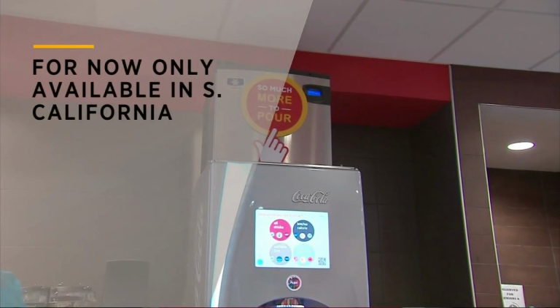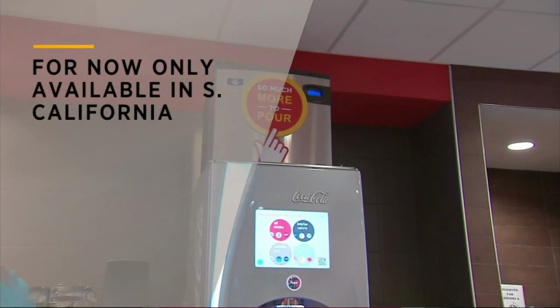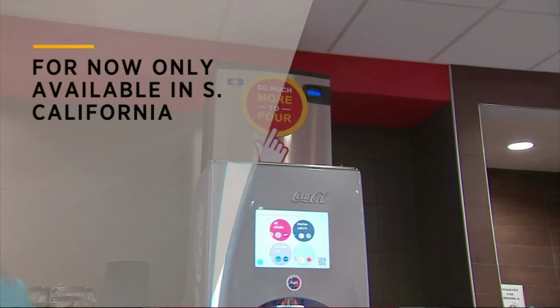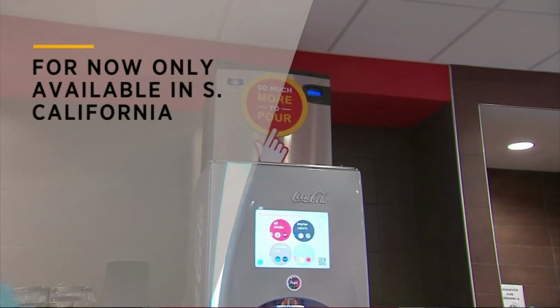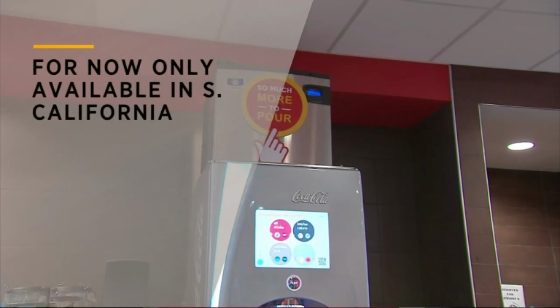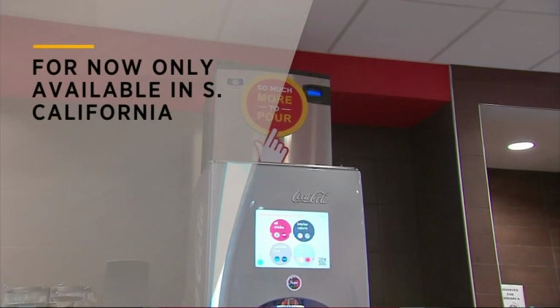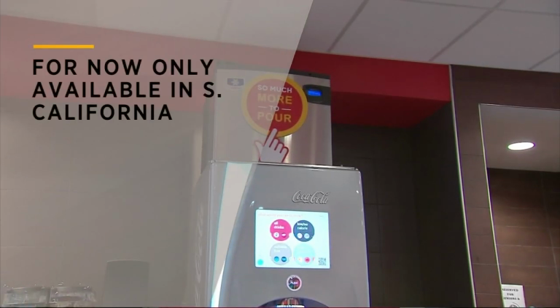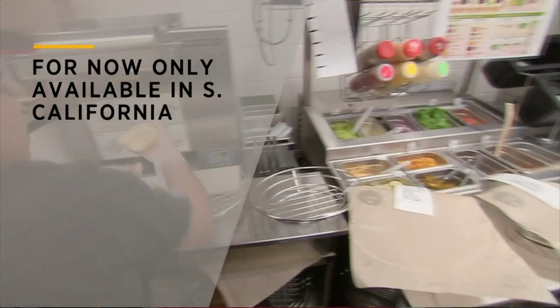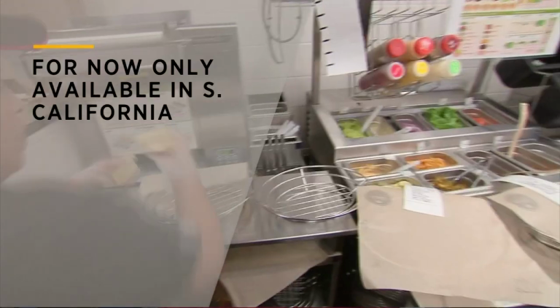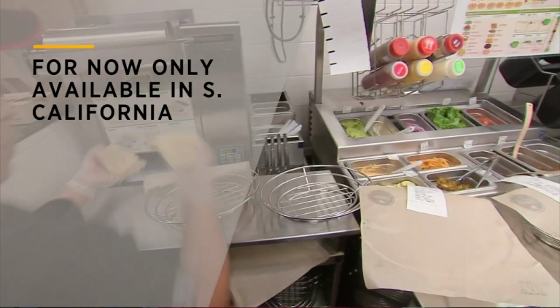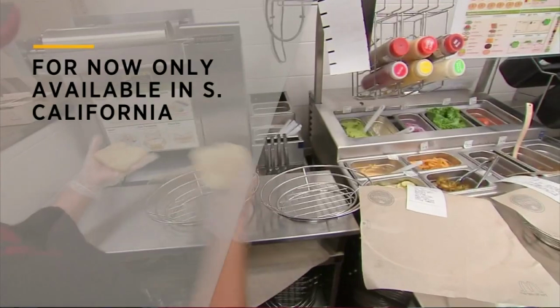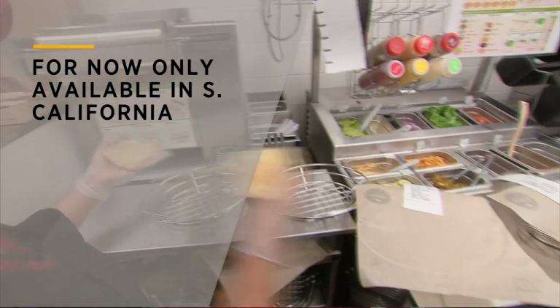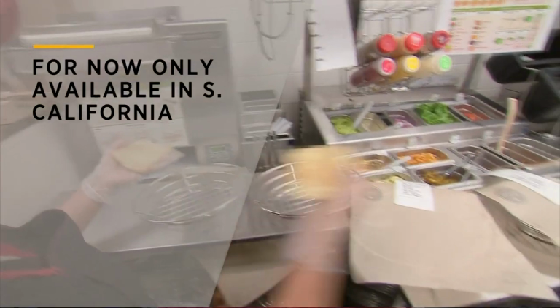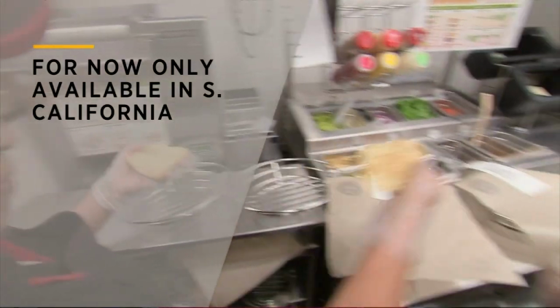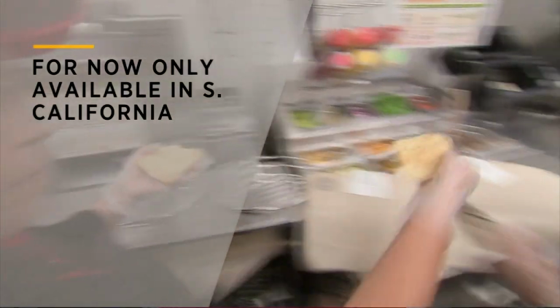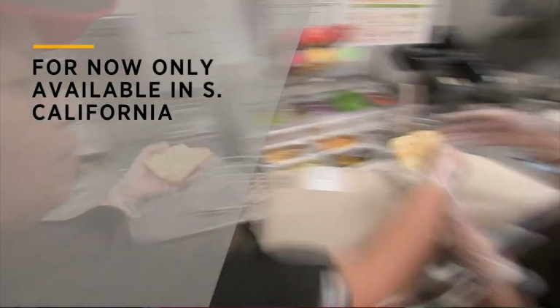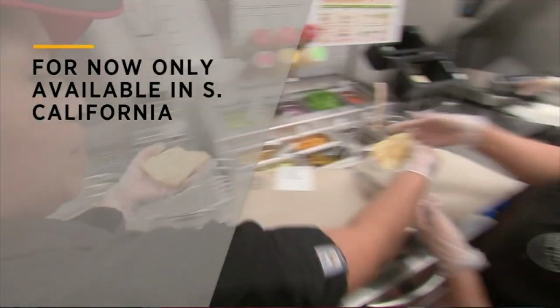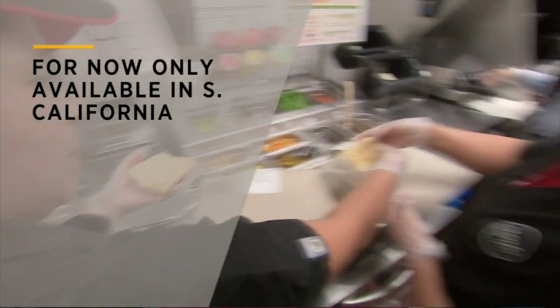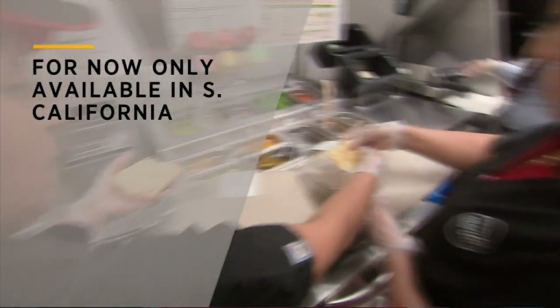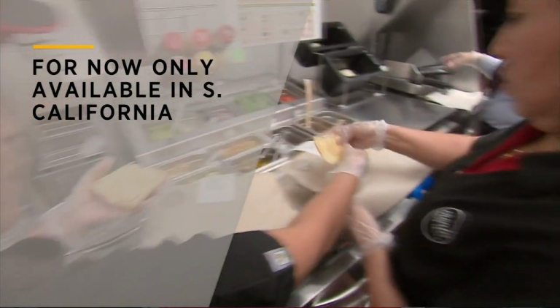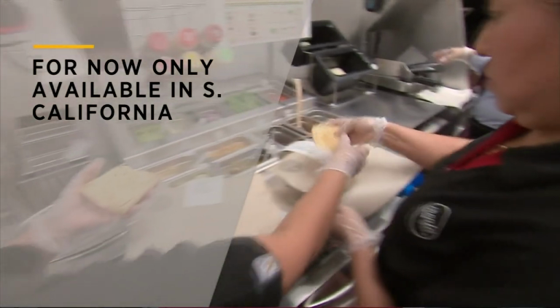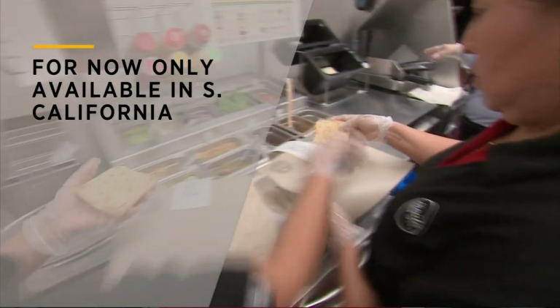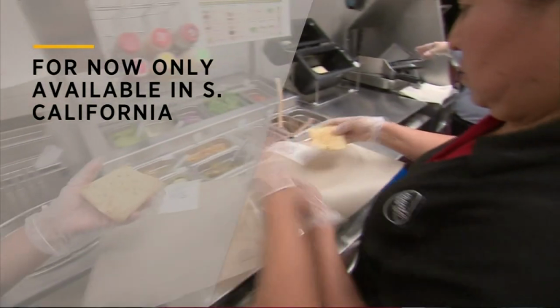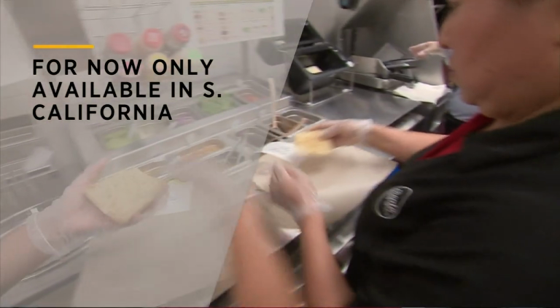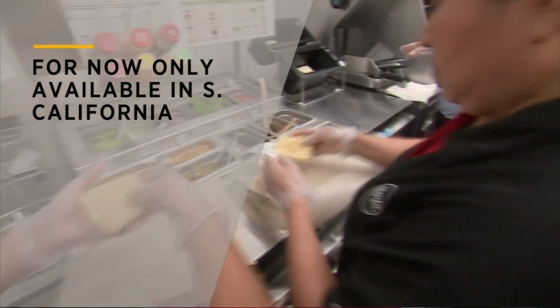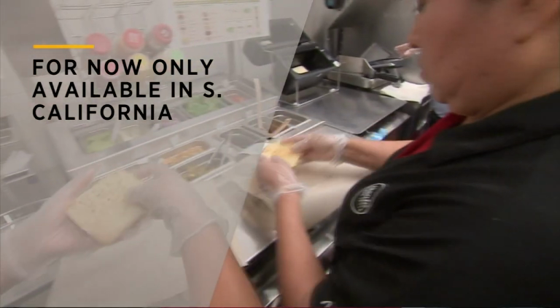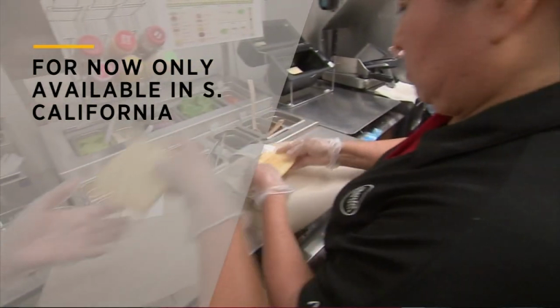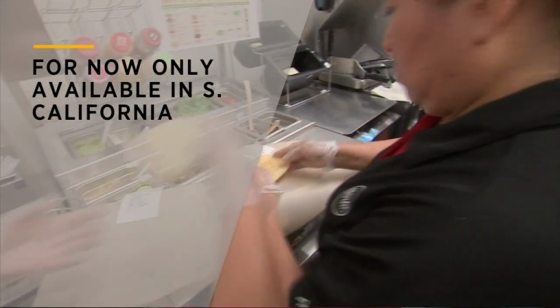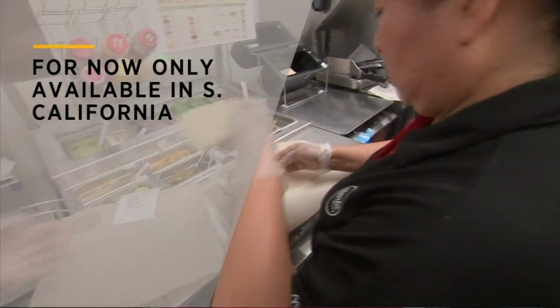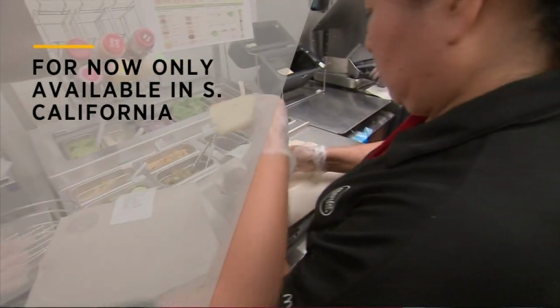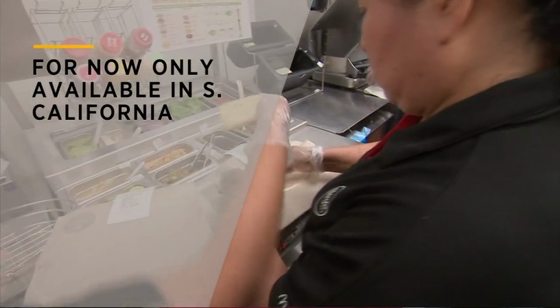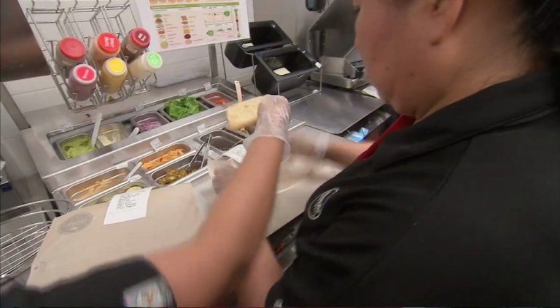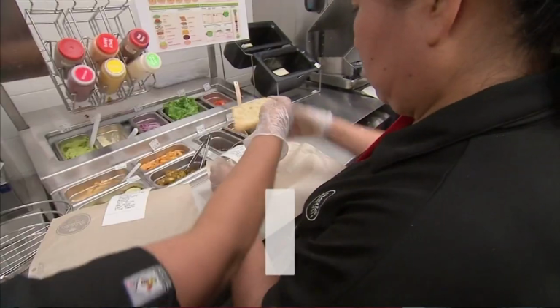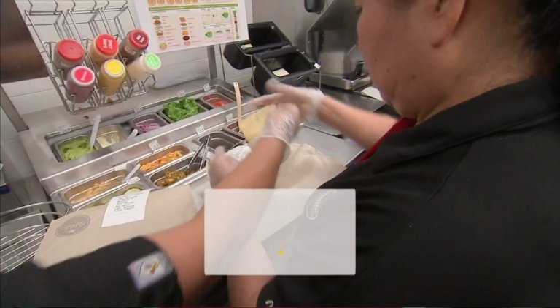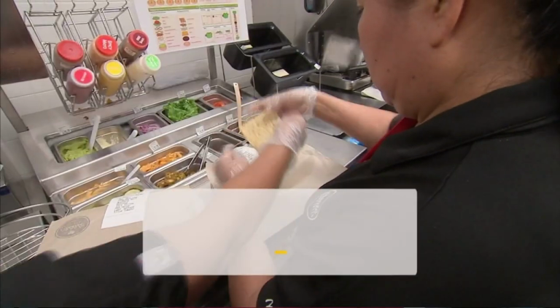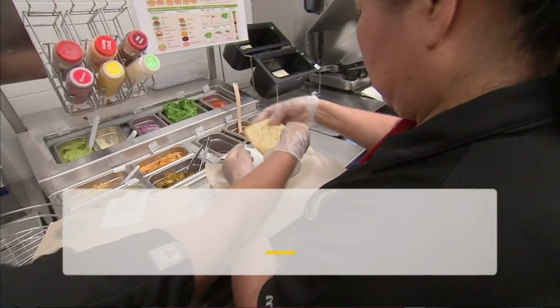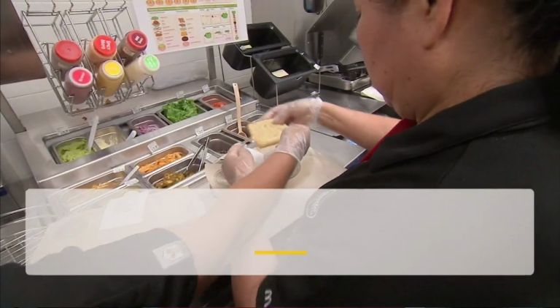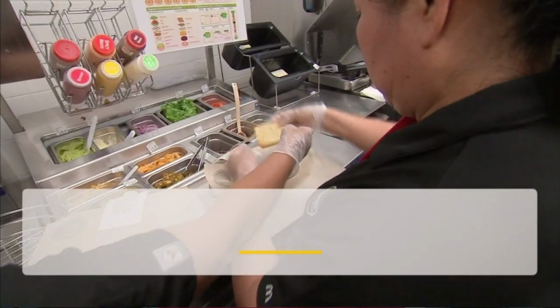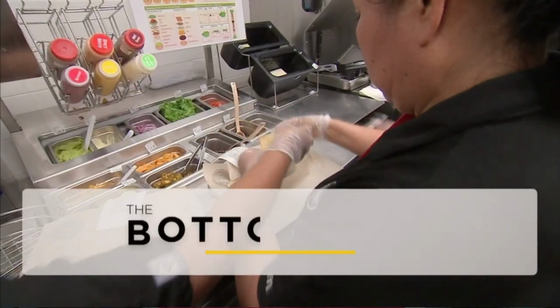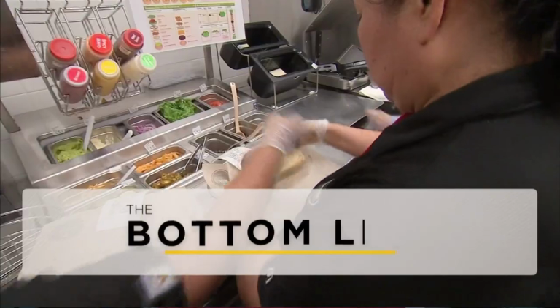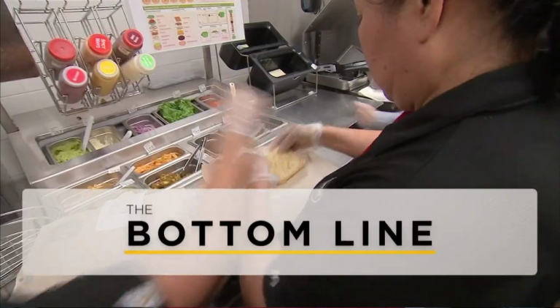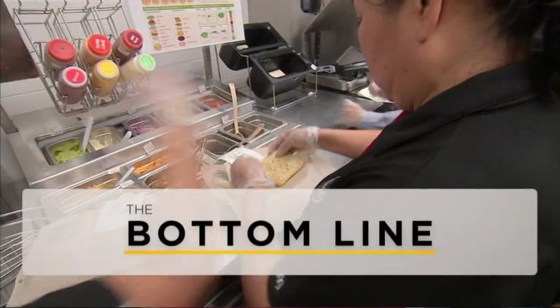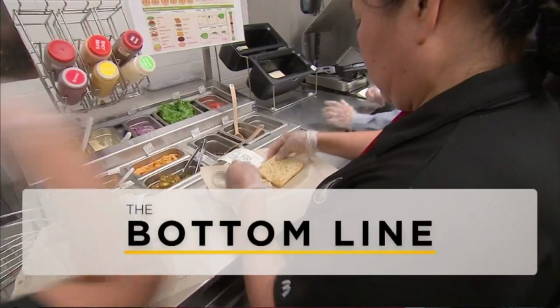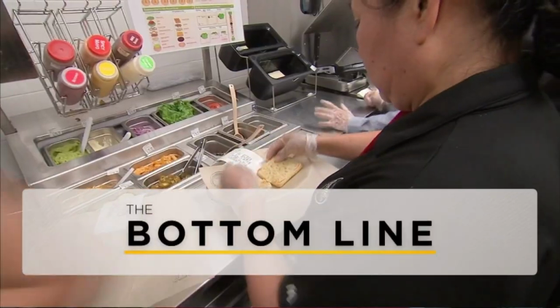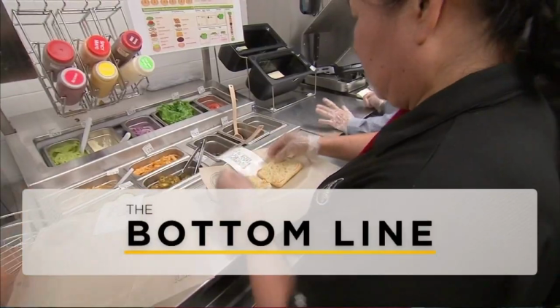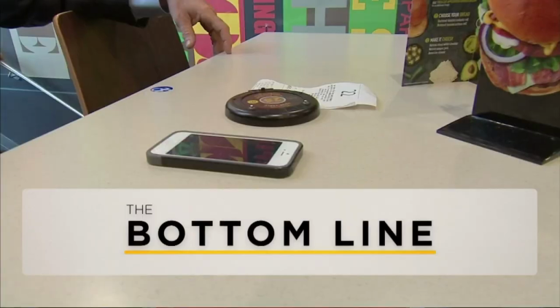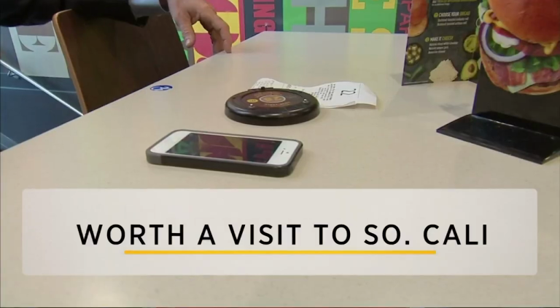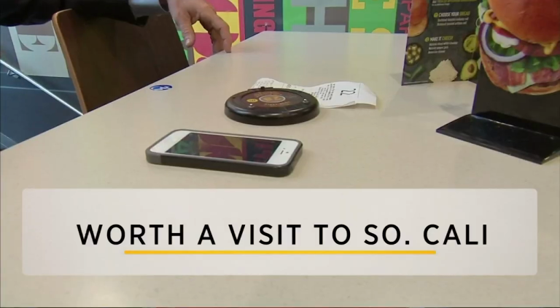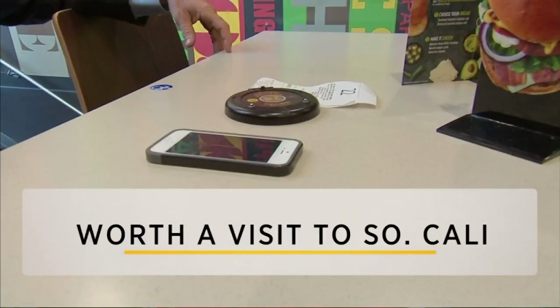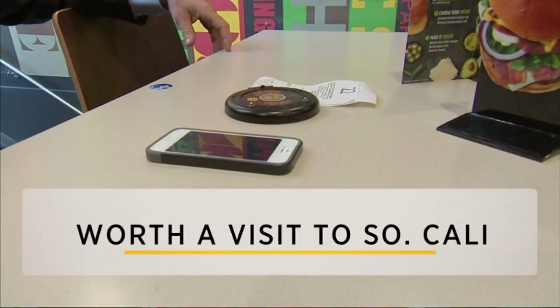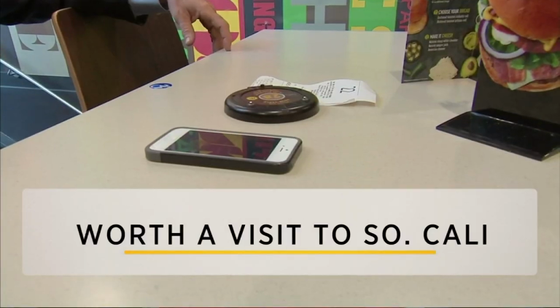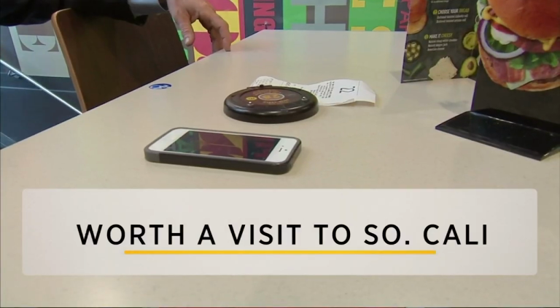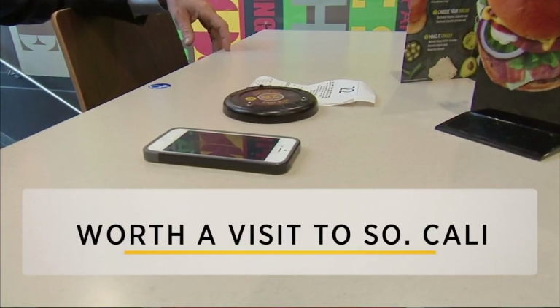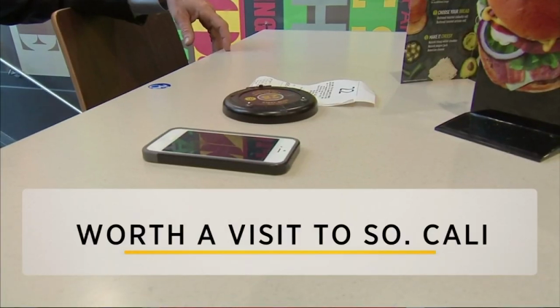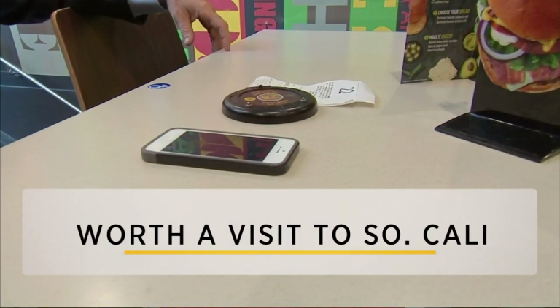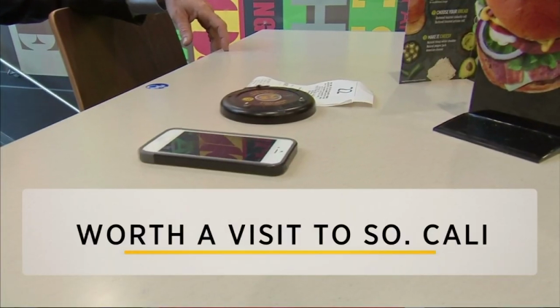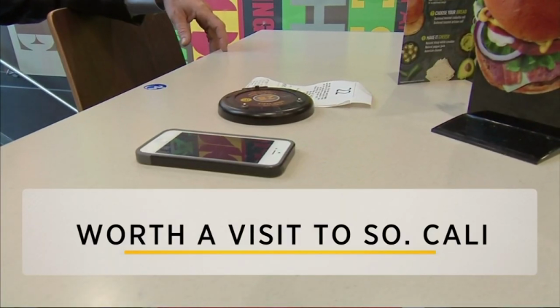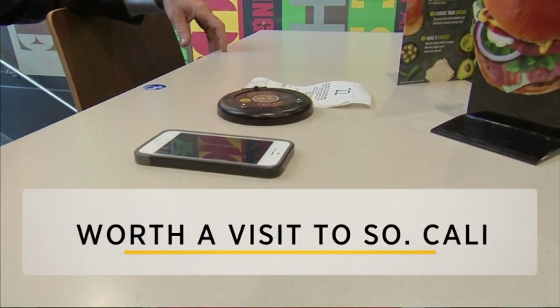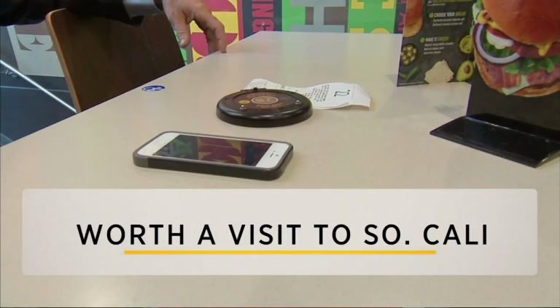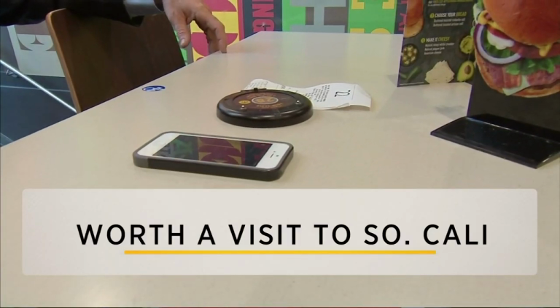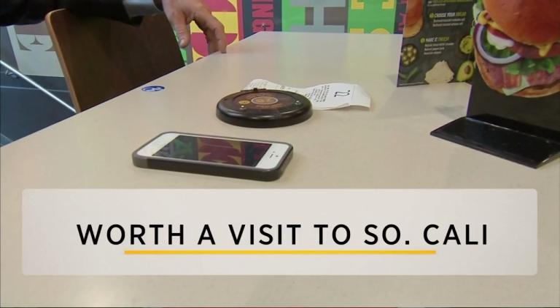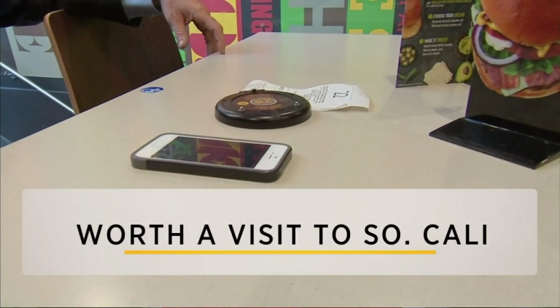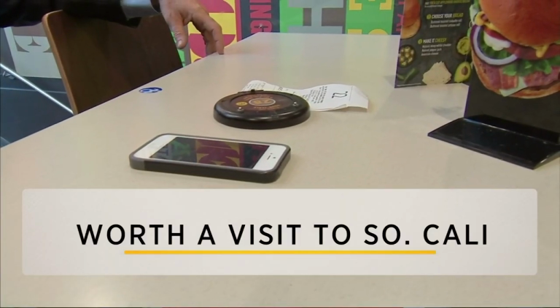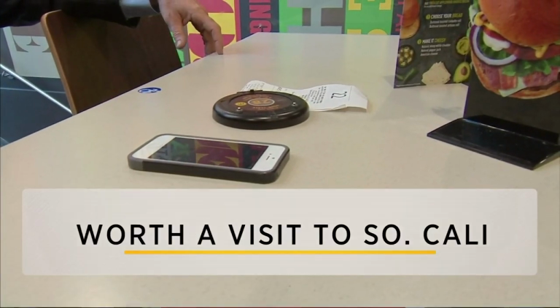For now, custom burgers will only be available at restaurants in Southern California. The bottom line could be worth a move, or at least a visit to SoCal.